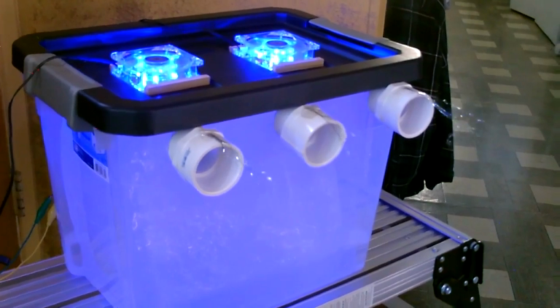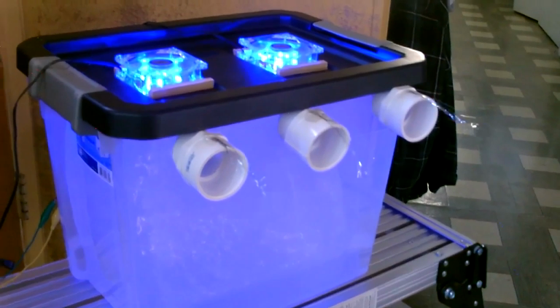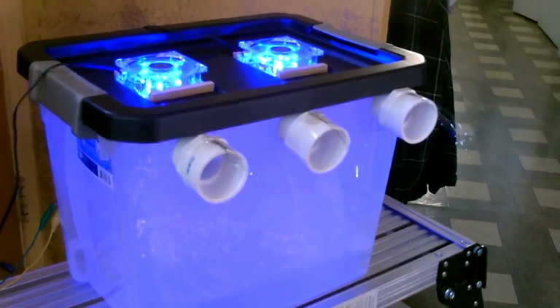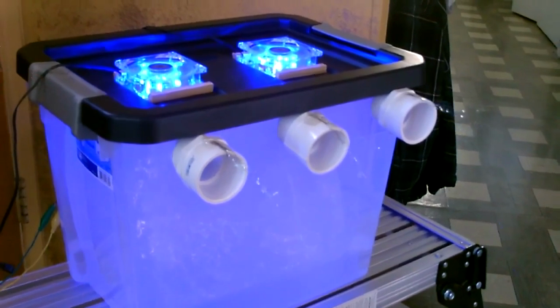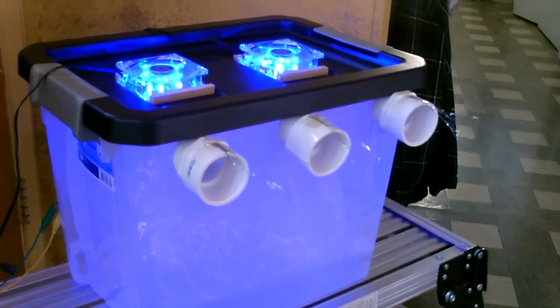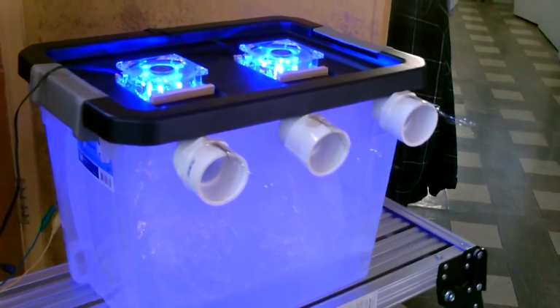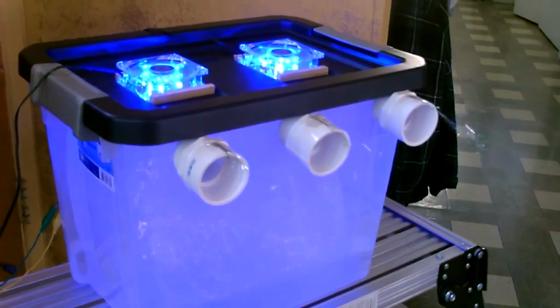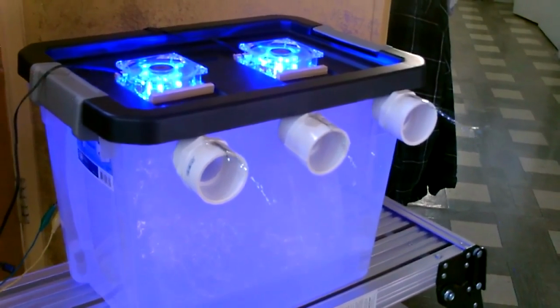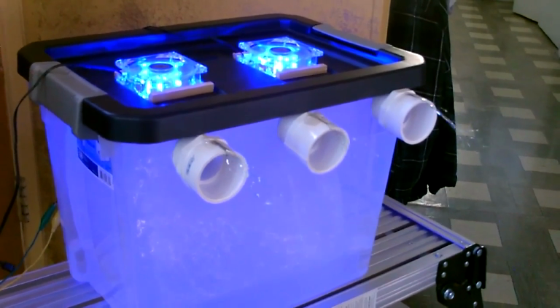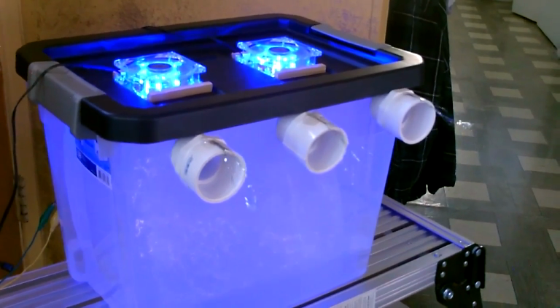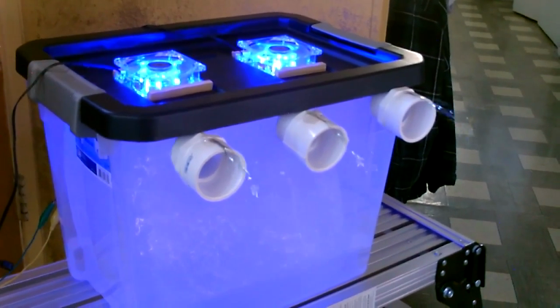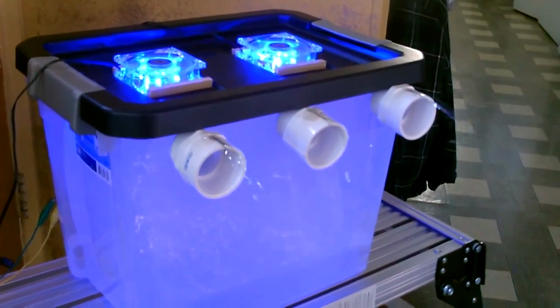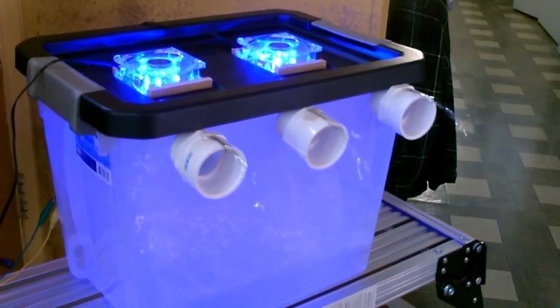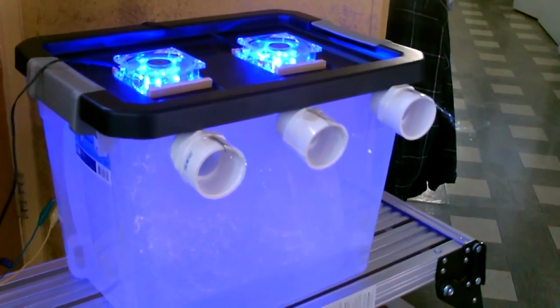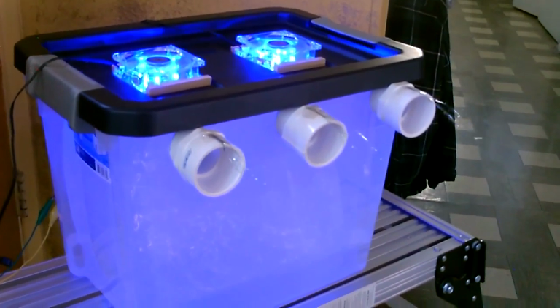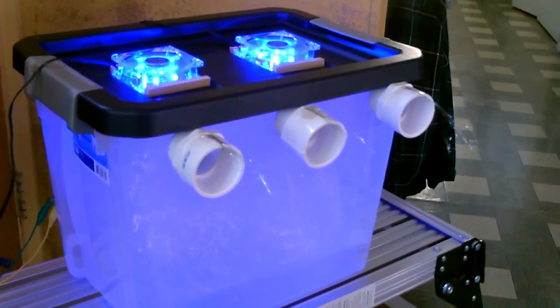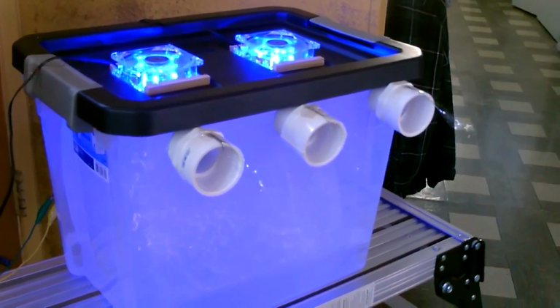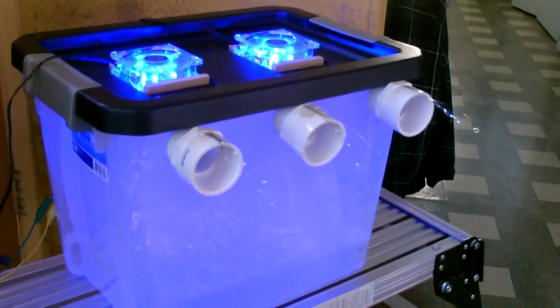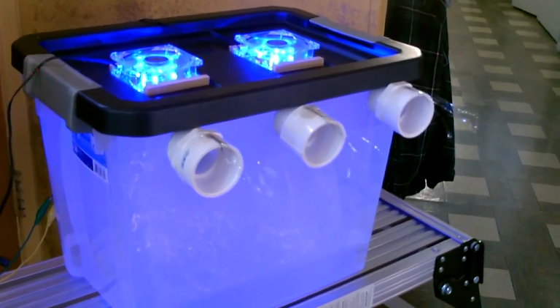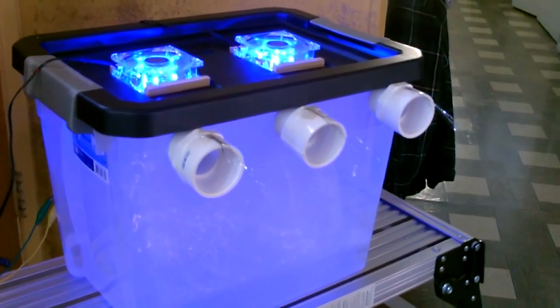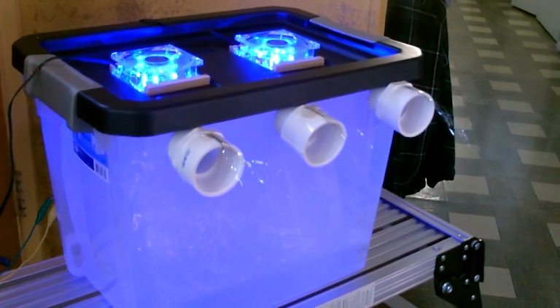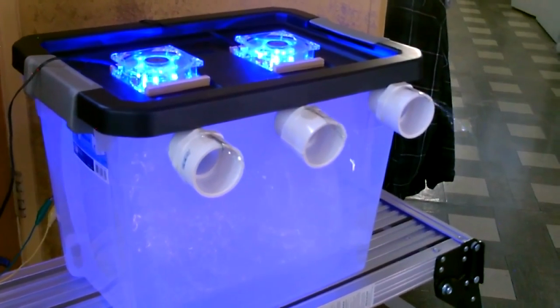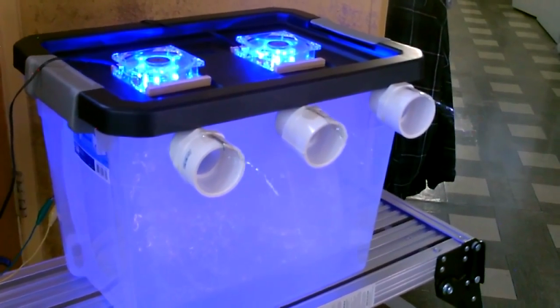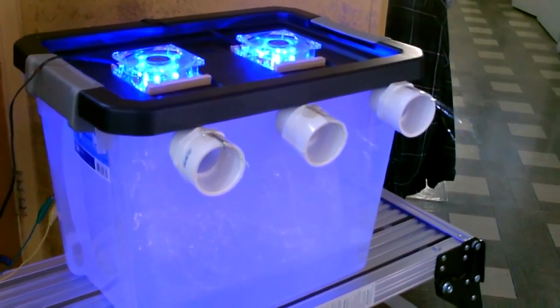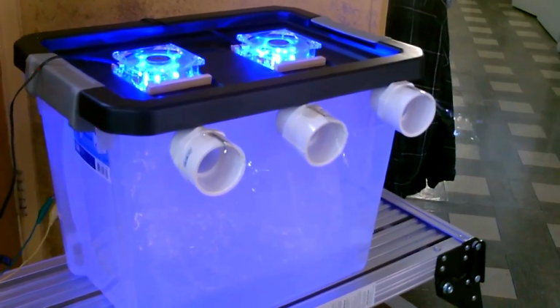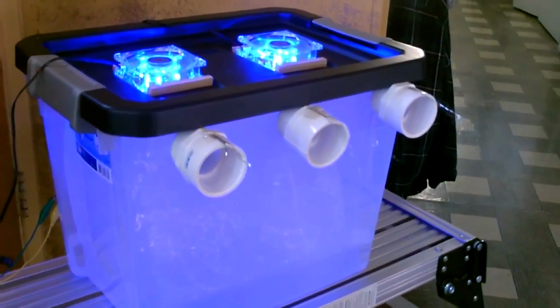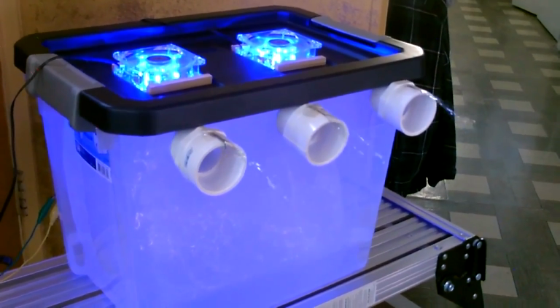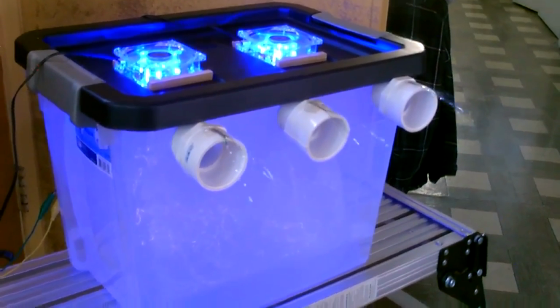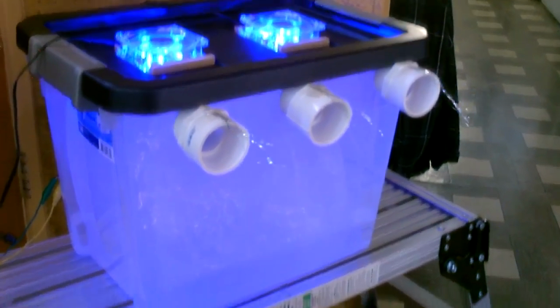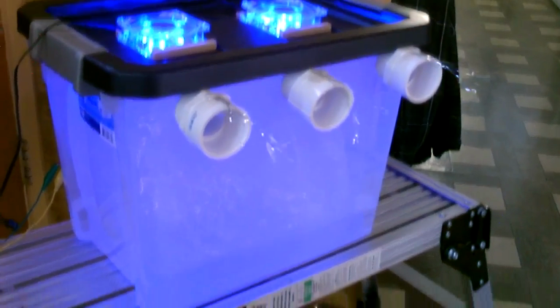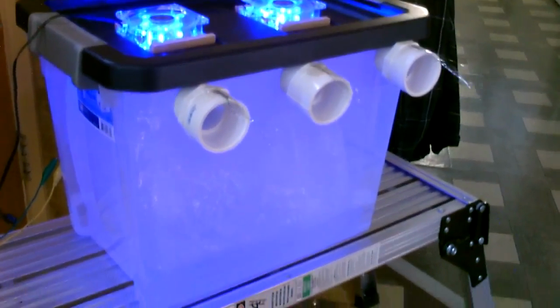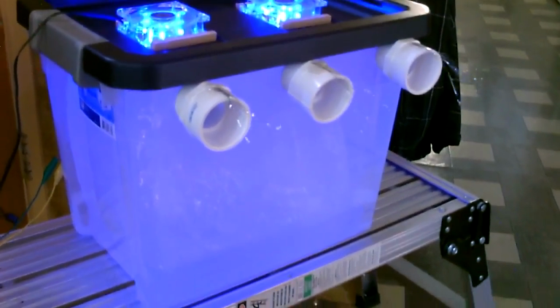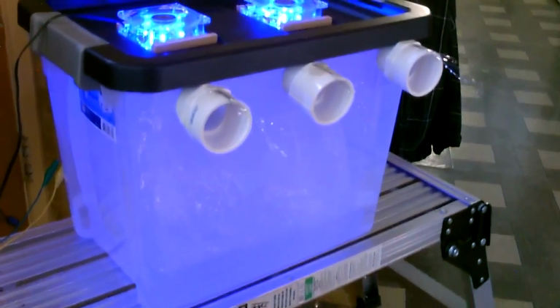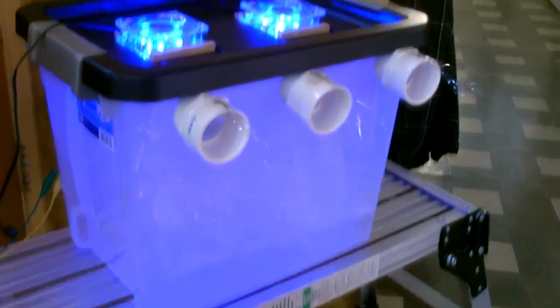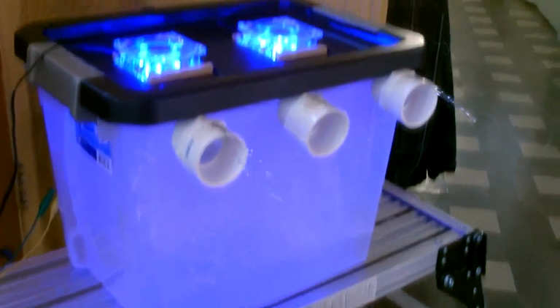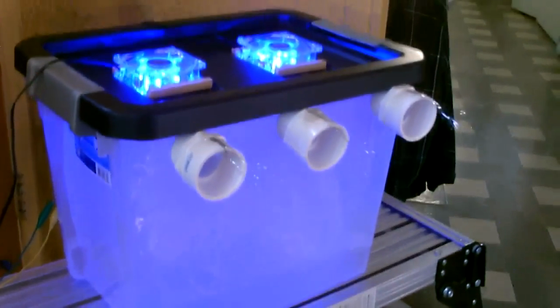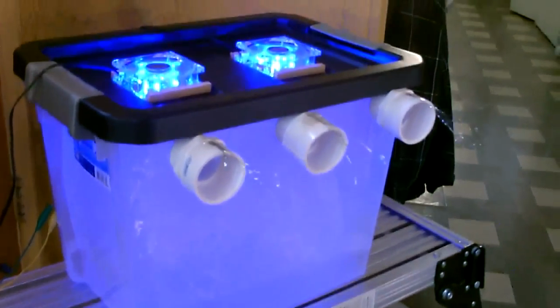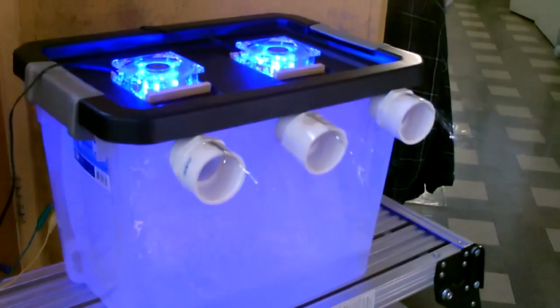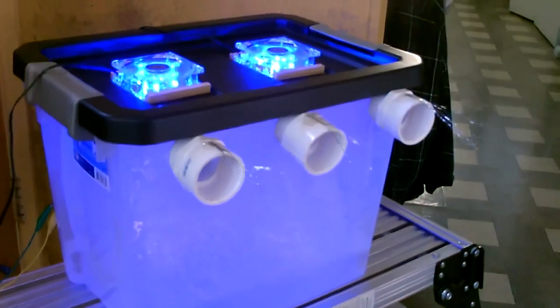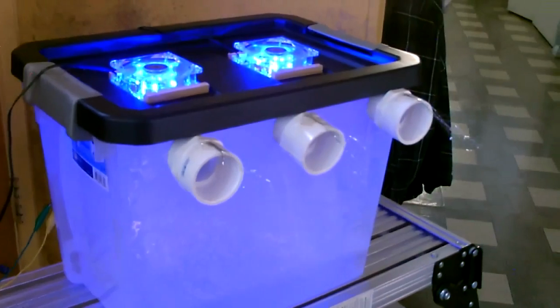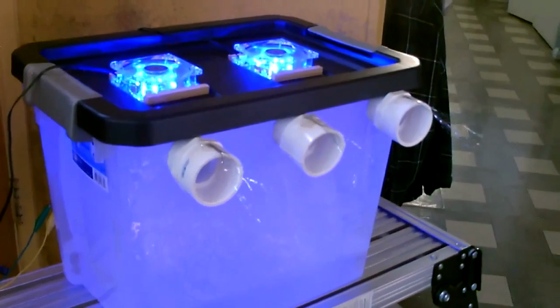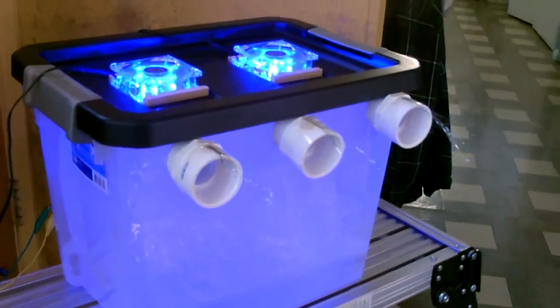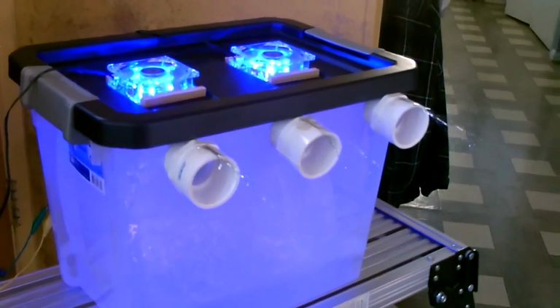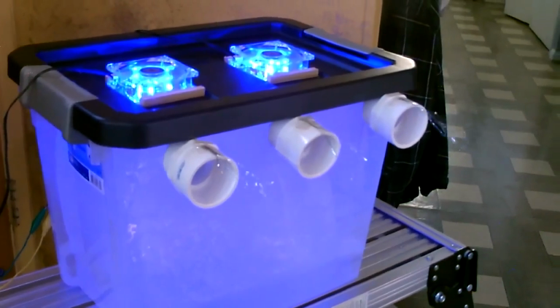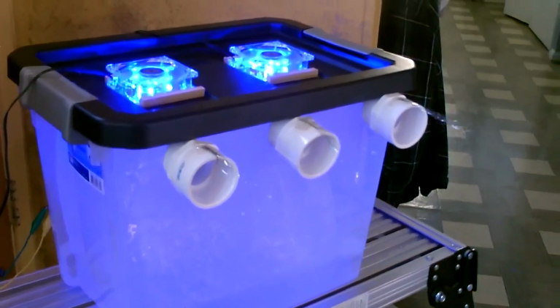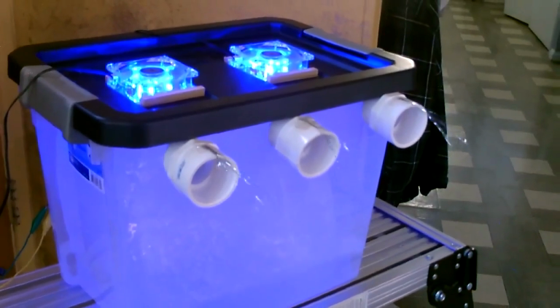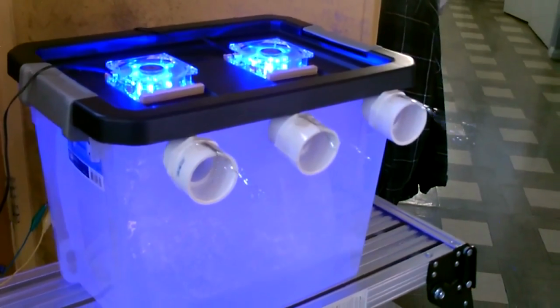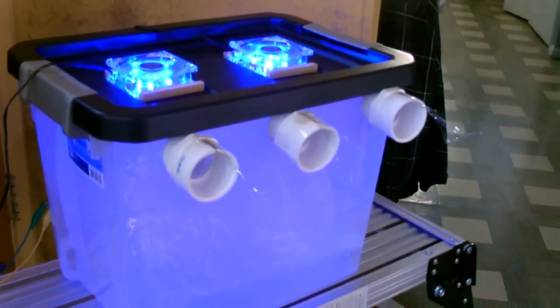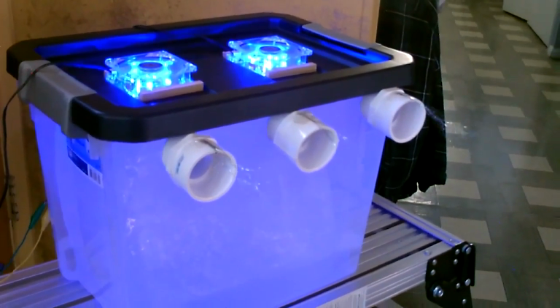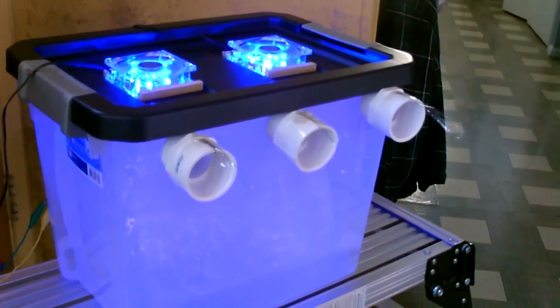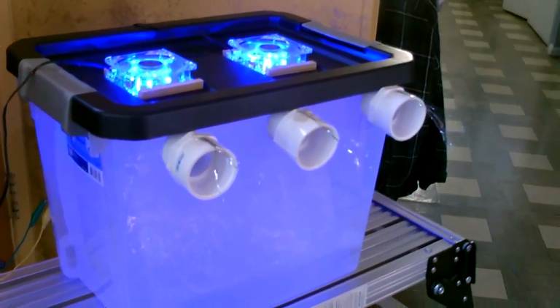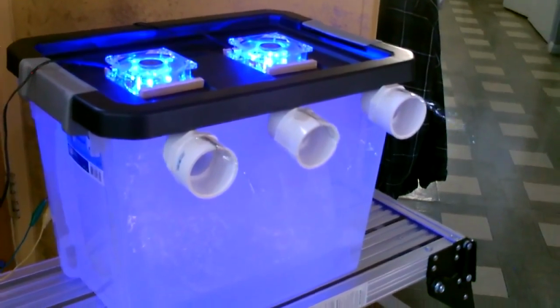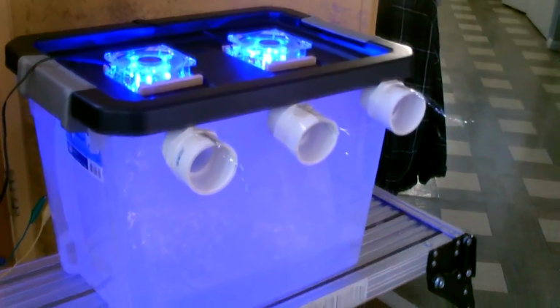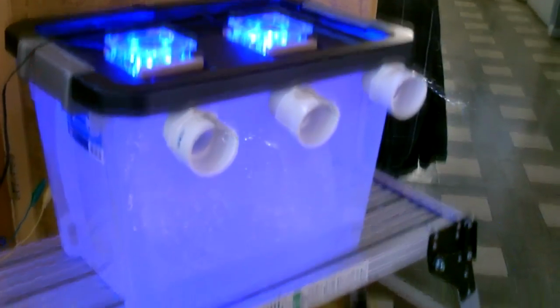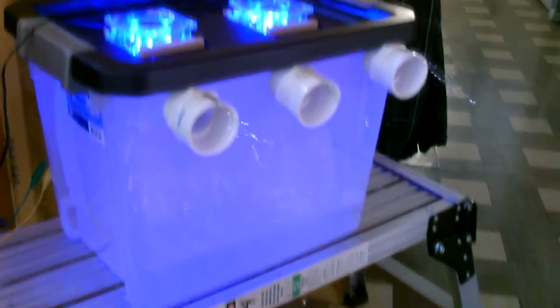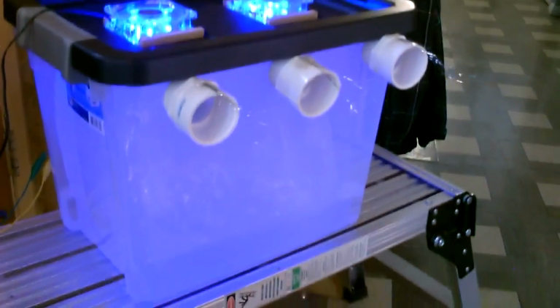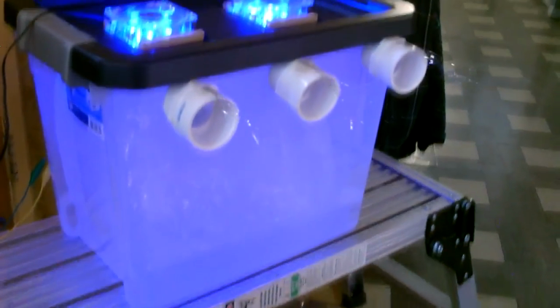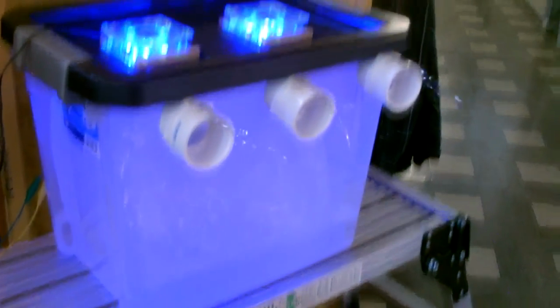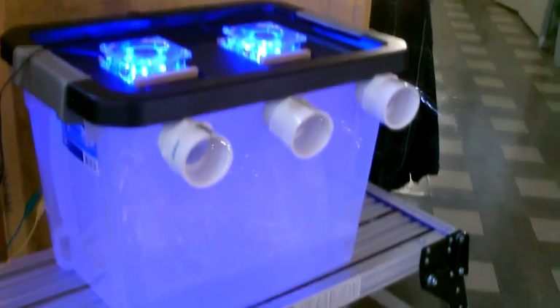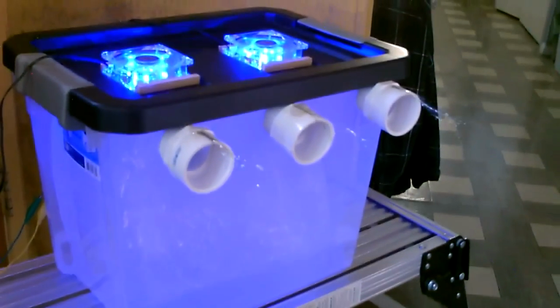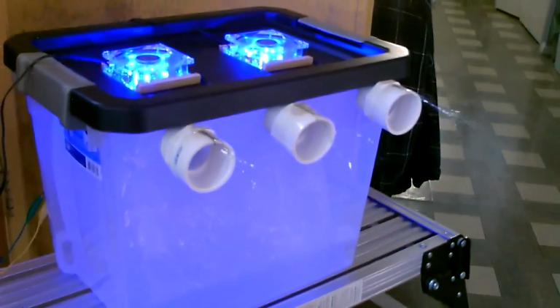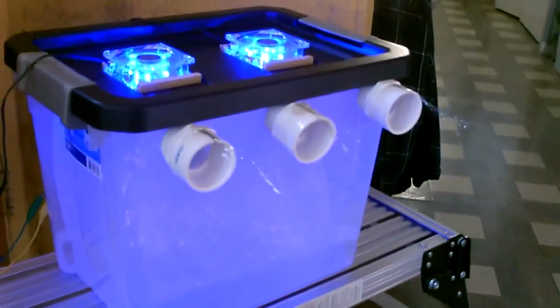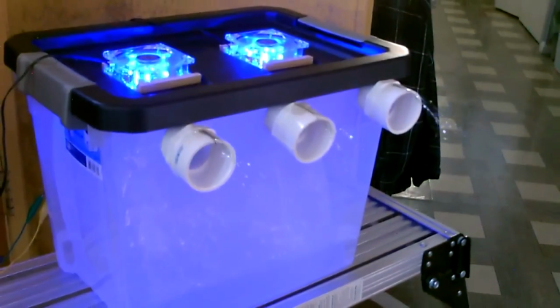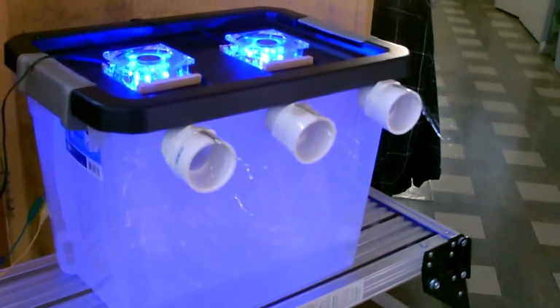Hey there, just a quick video to show you how to make one of these dual-lit fan, three-outlet, ice-based air cooling totes.